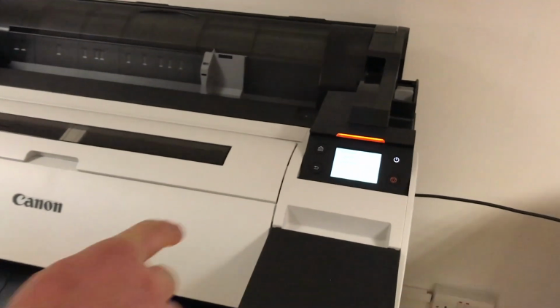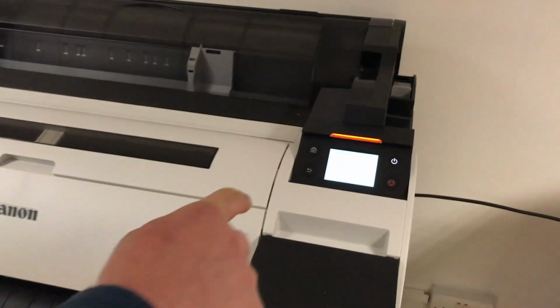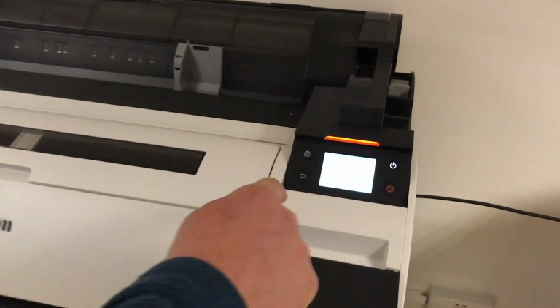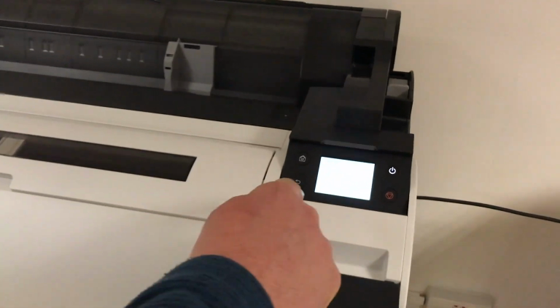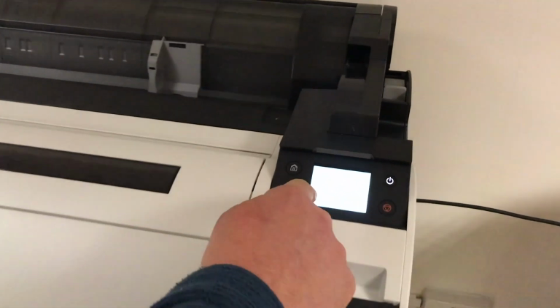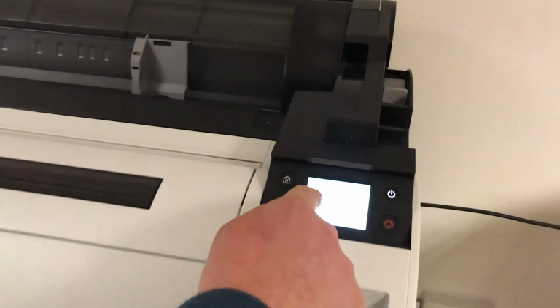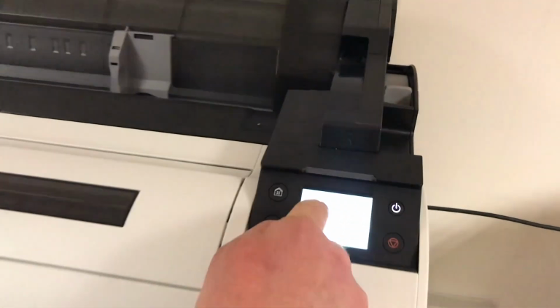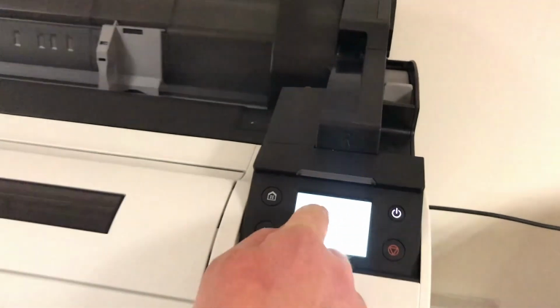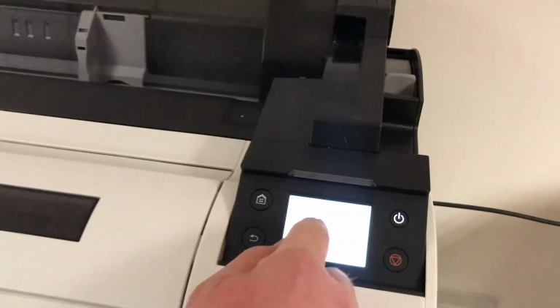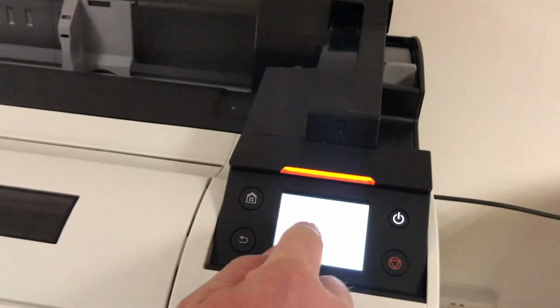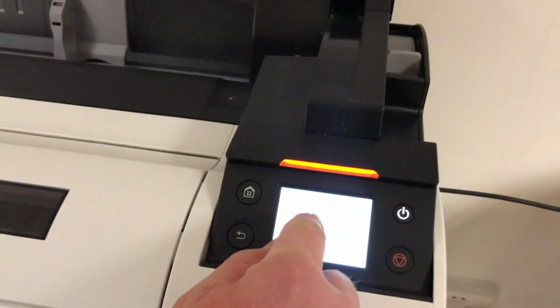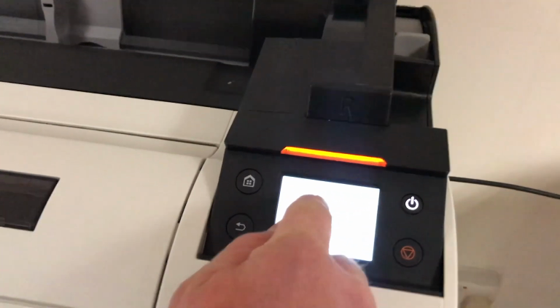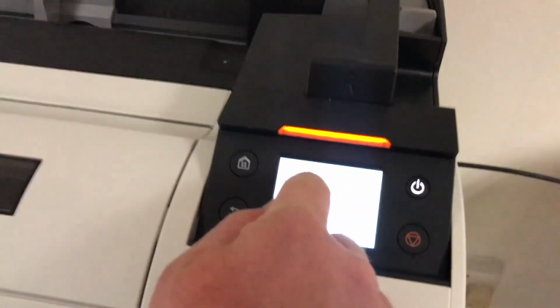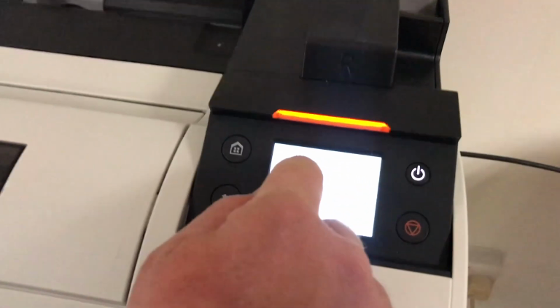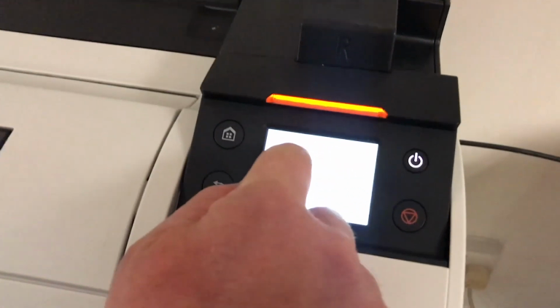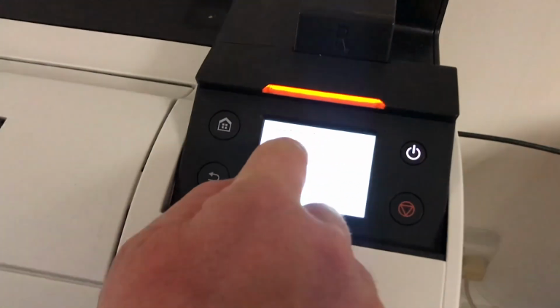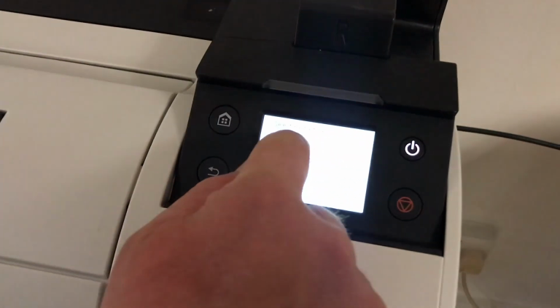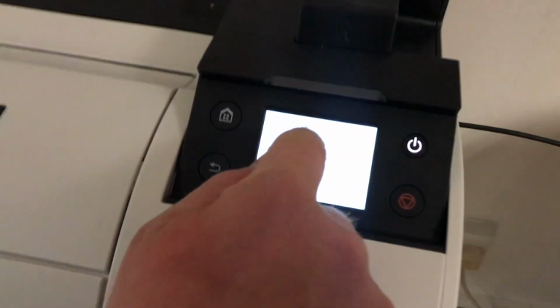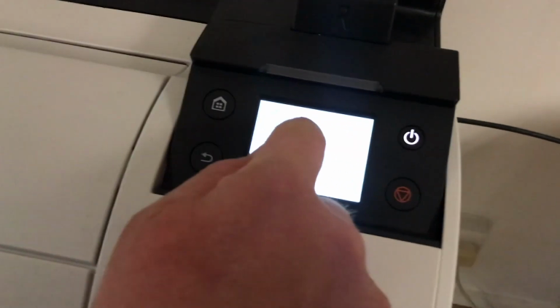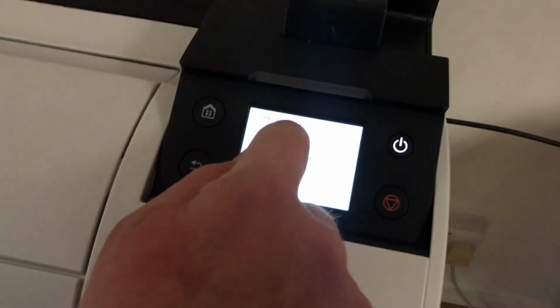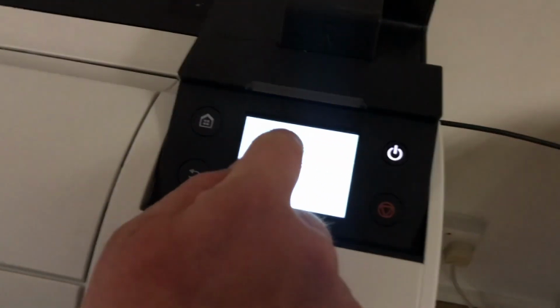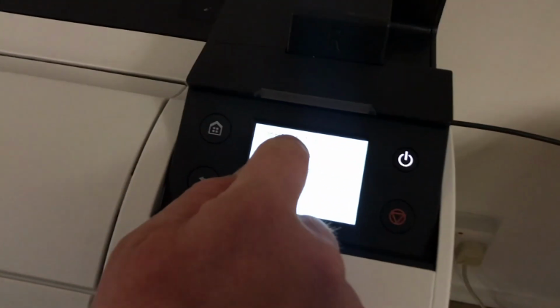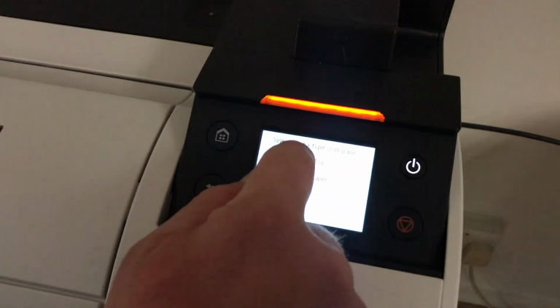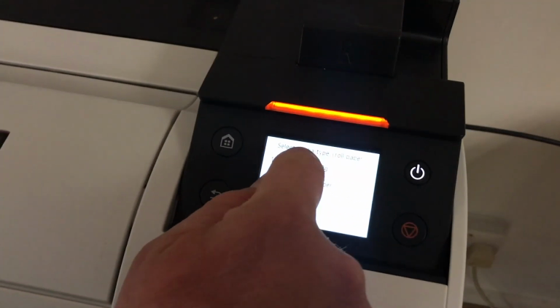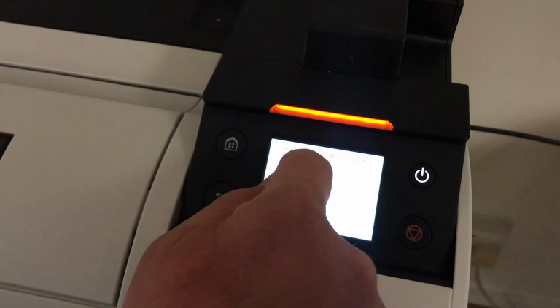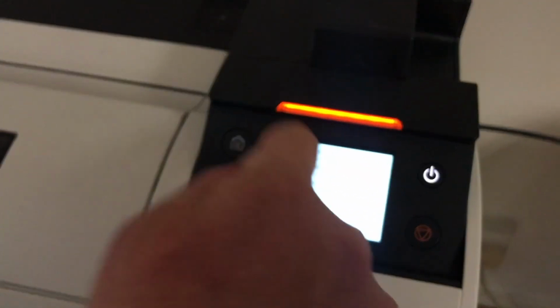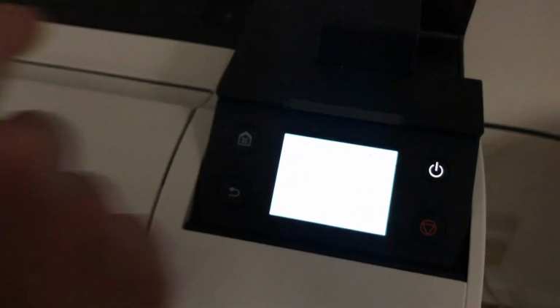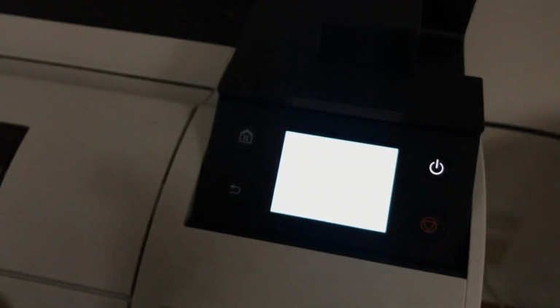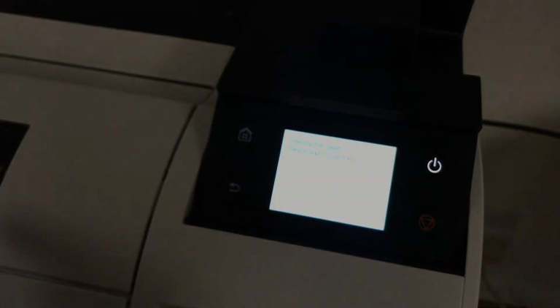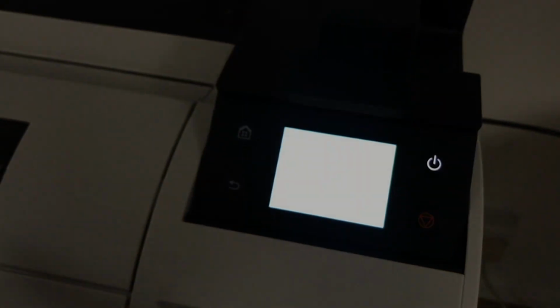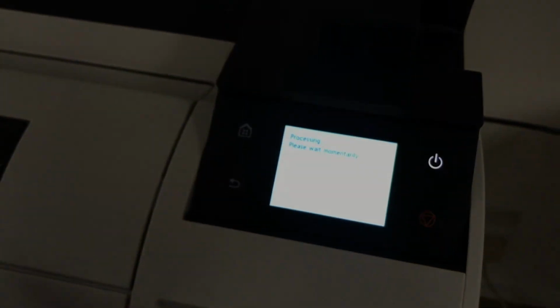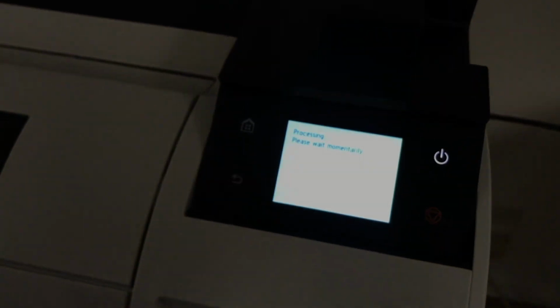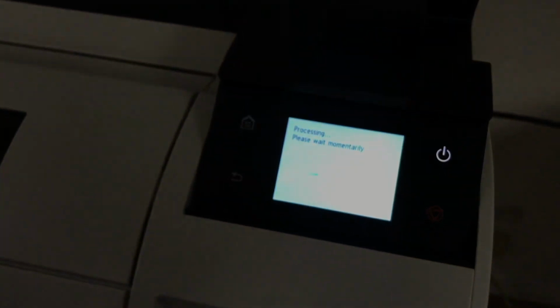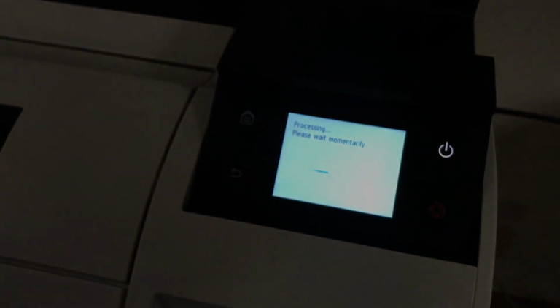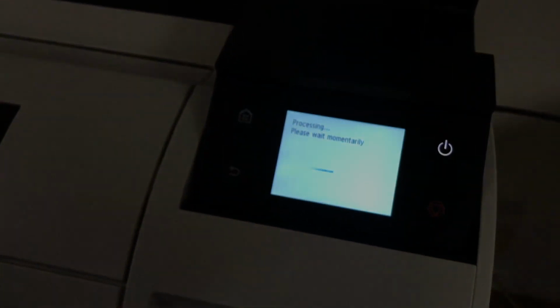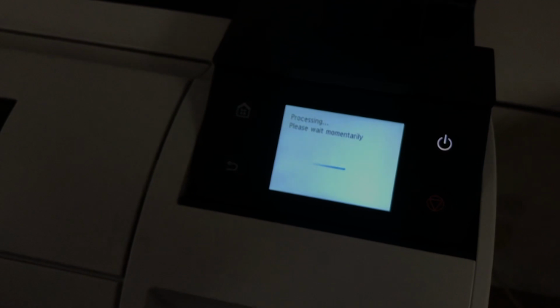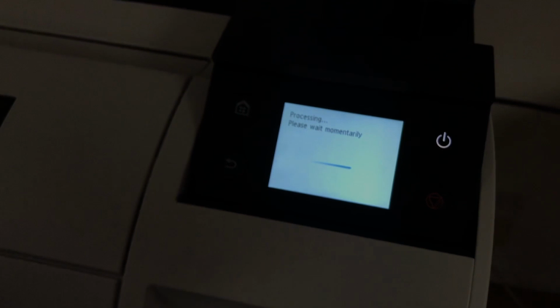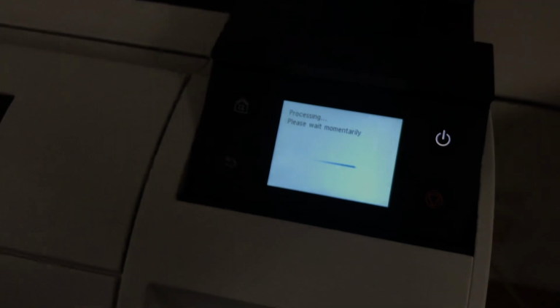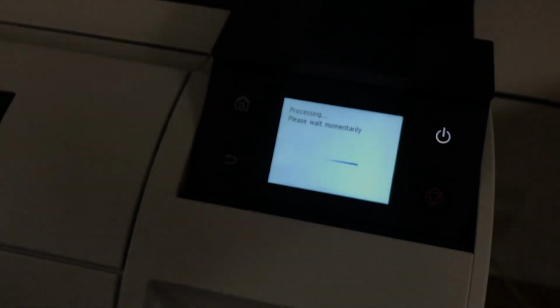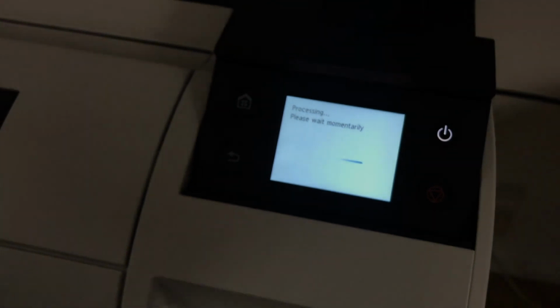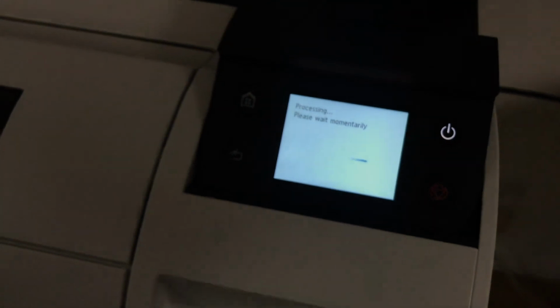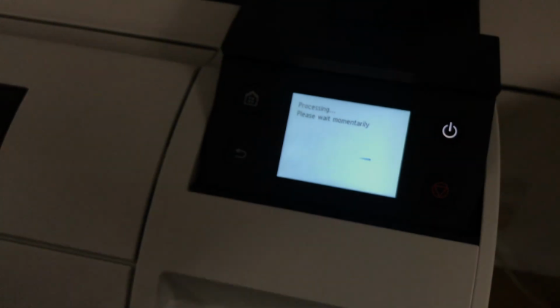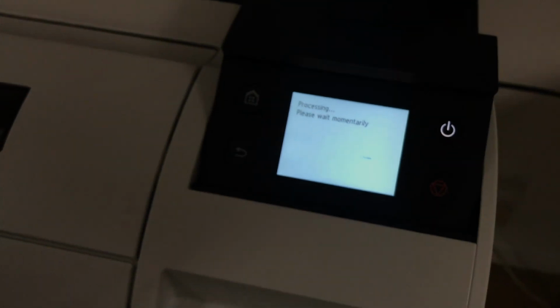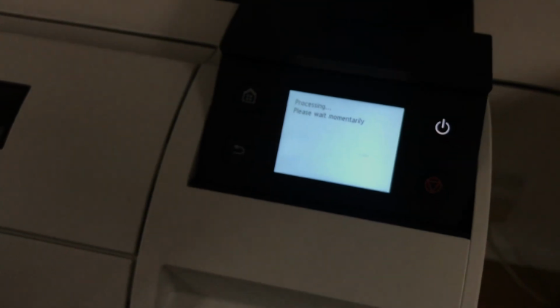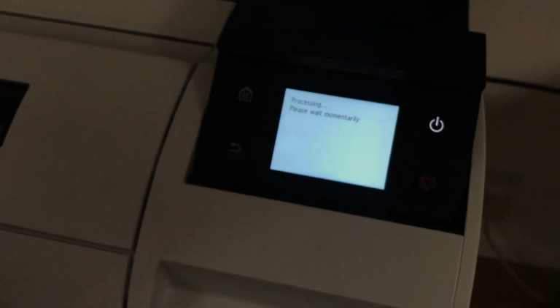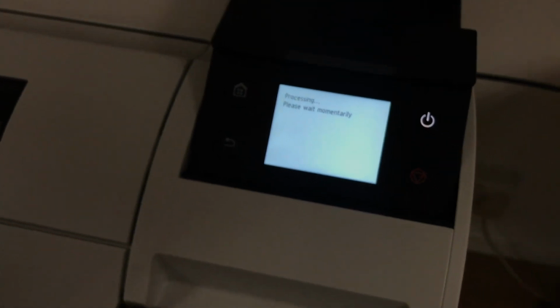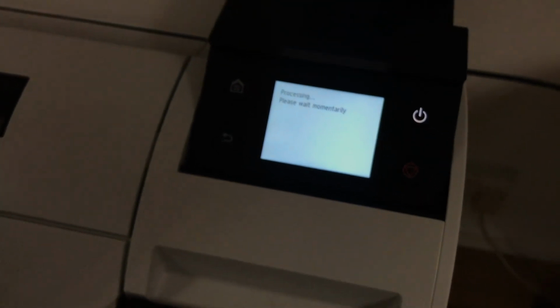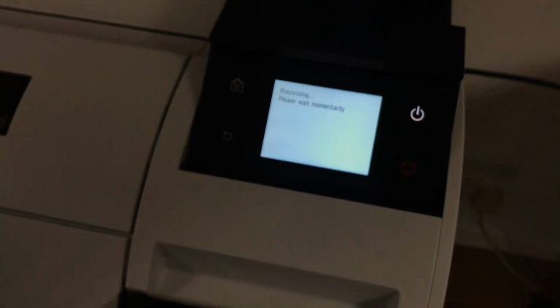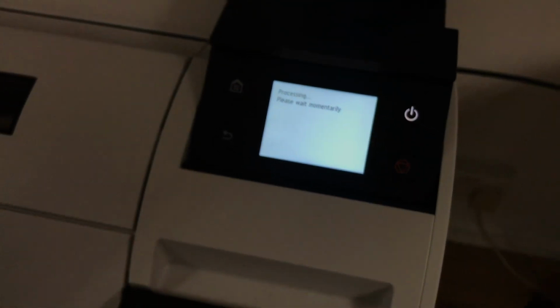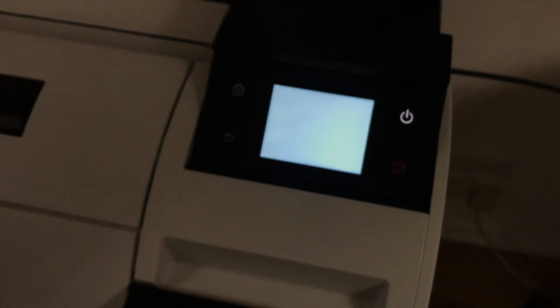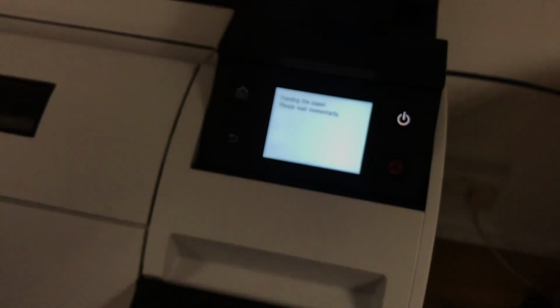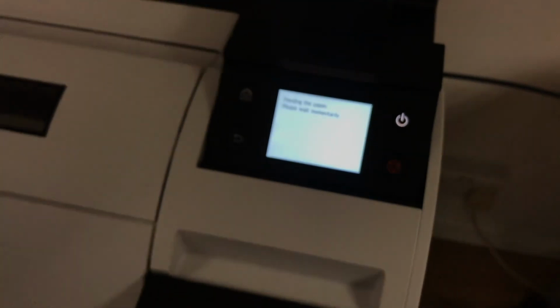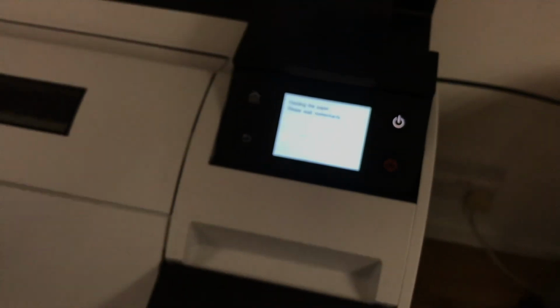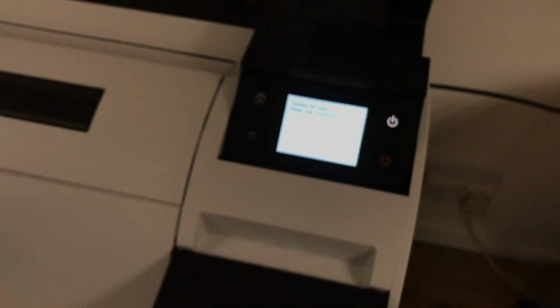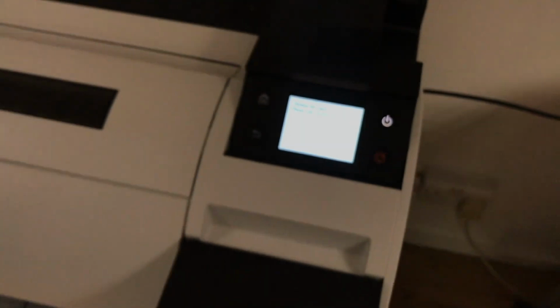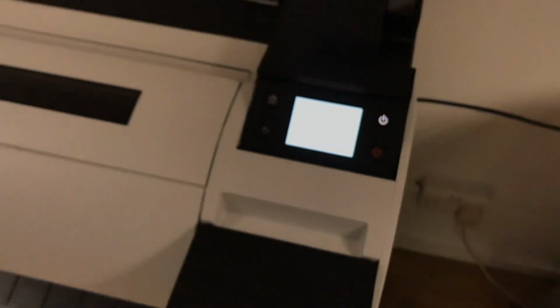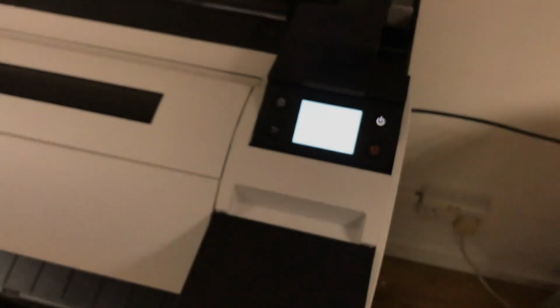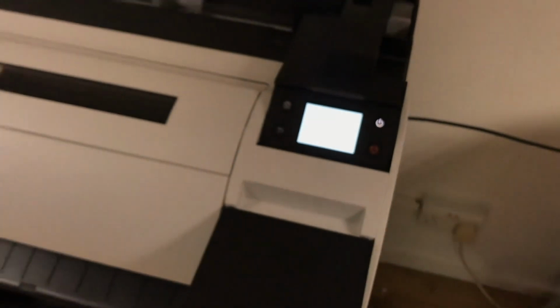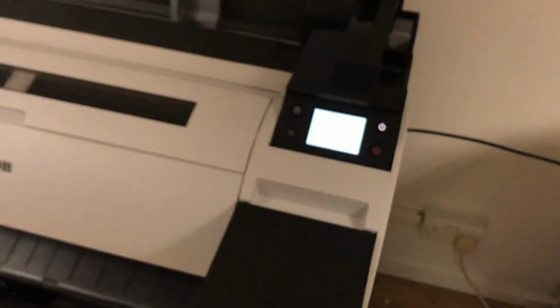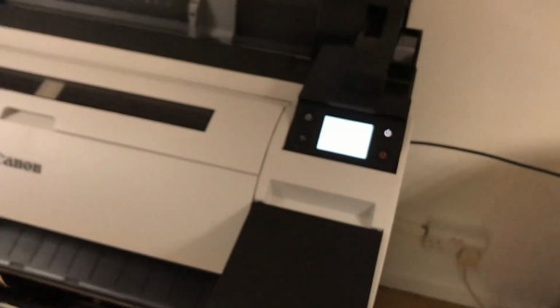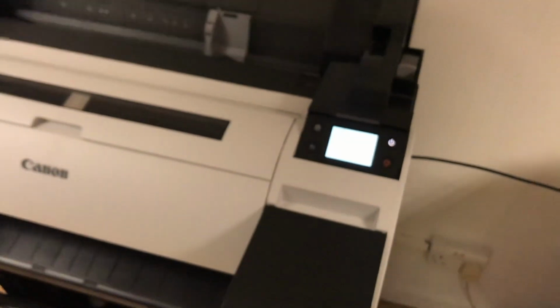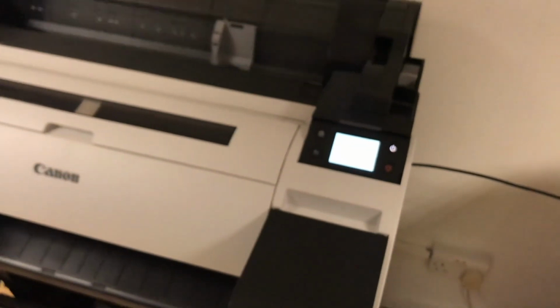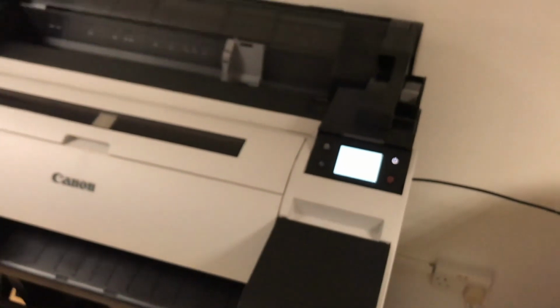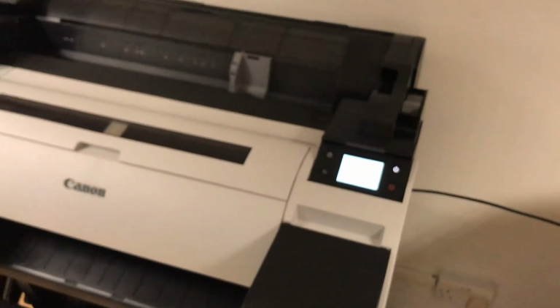It's asking what type of paper we've loaded. We've loaded satin paper because we're going to do some photo printing on this next.